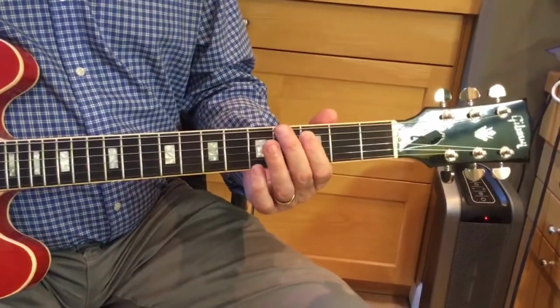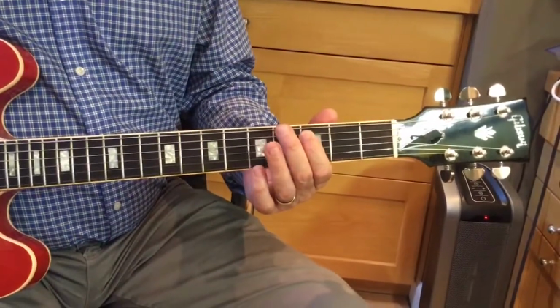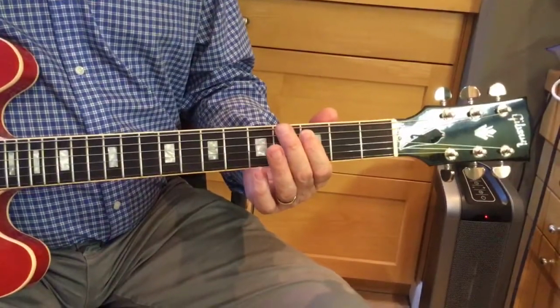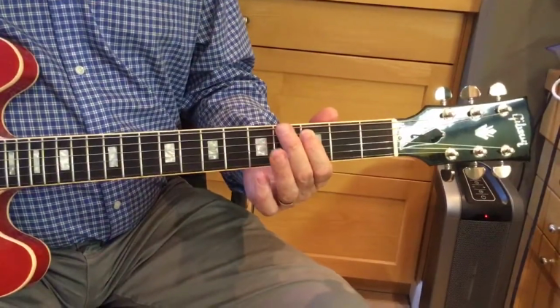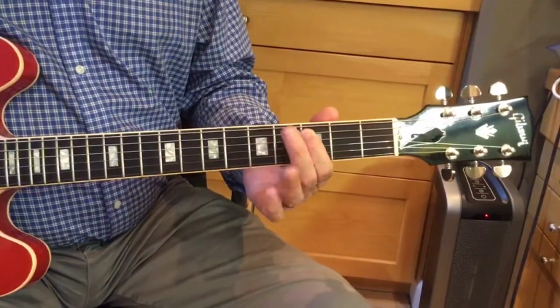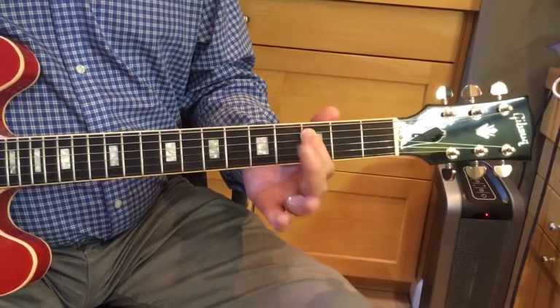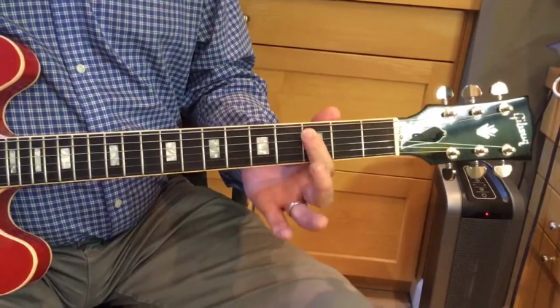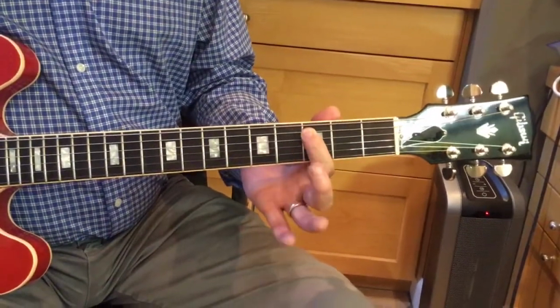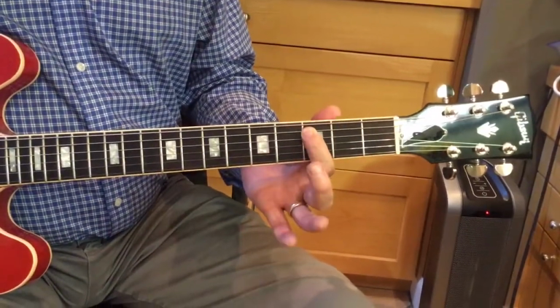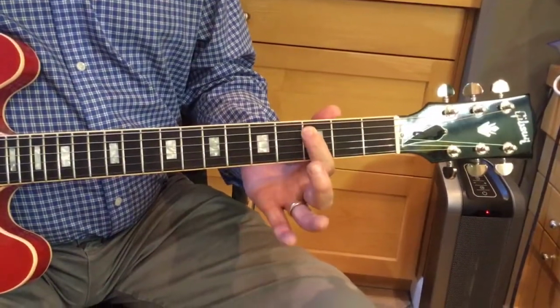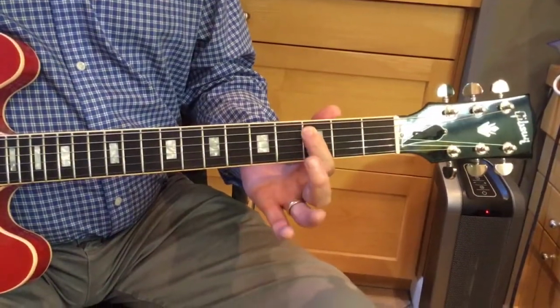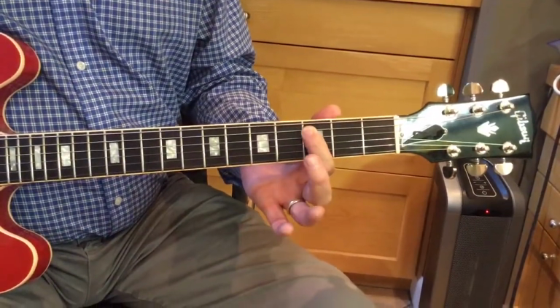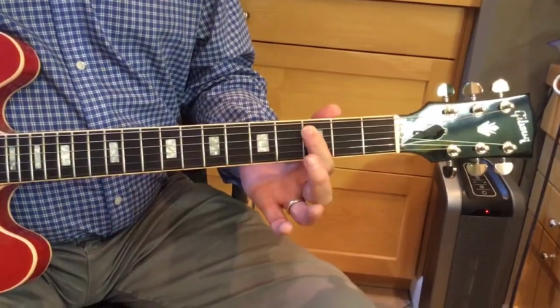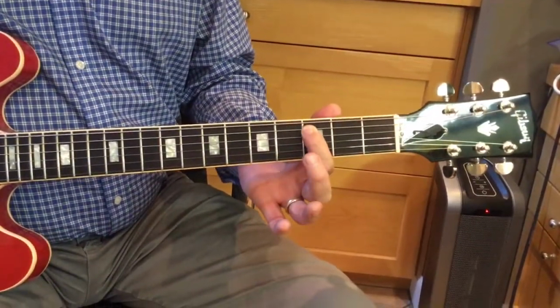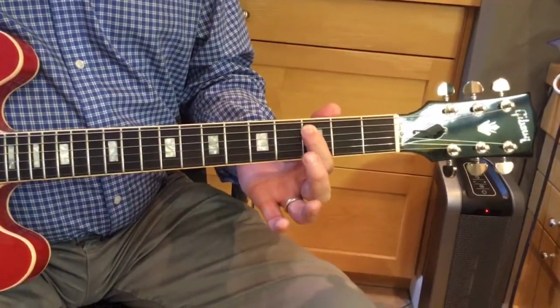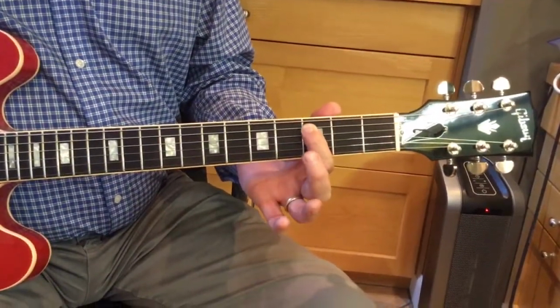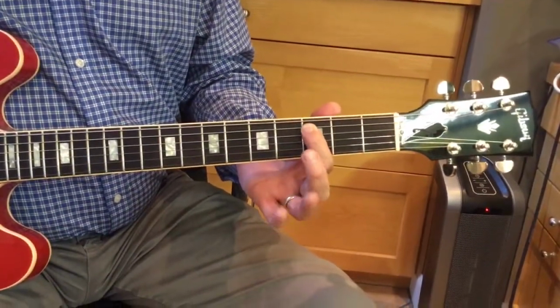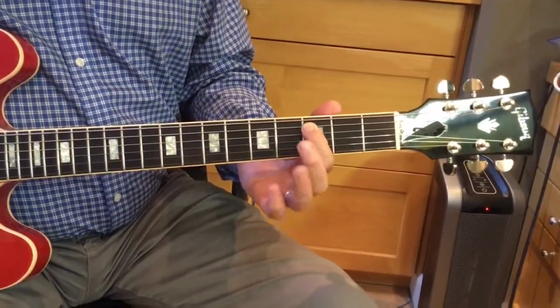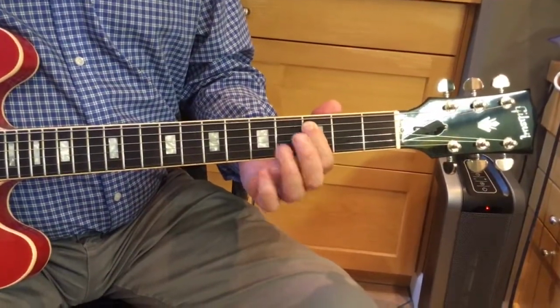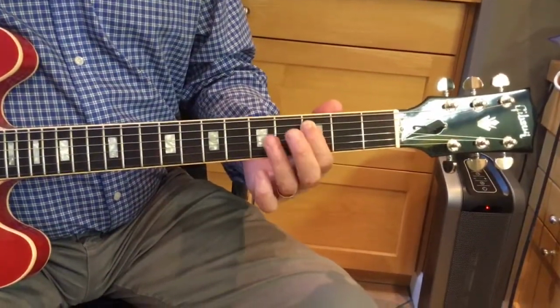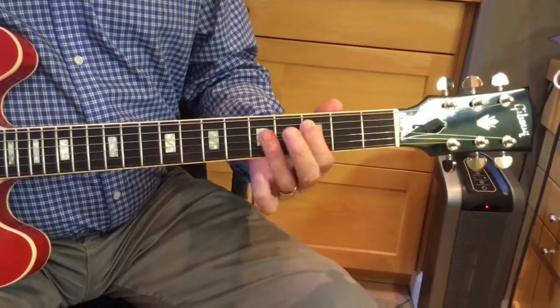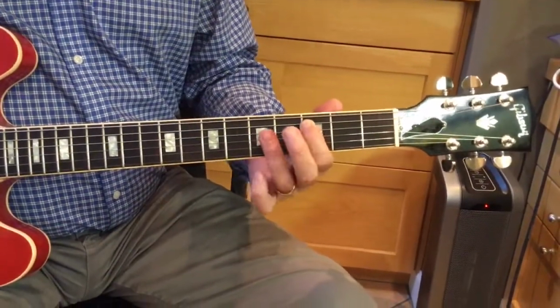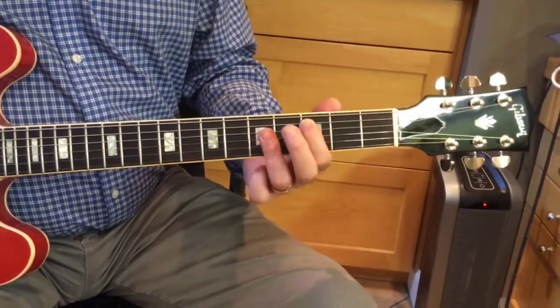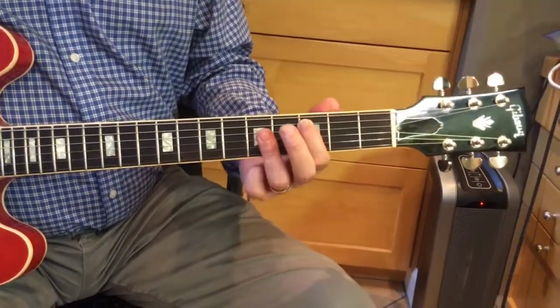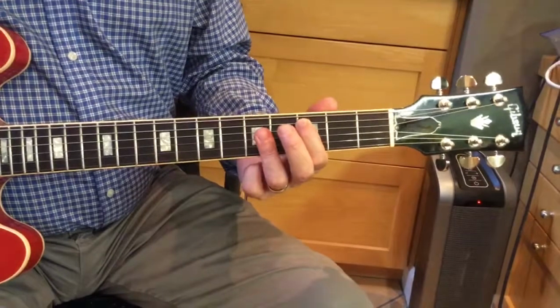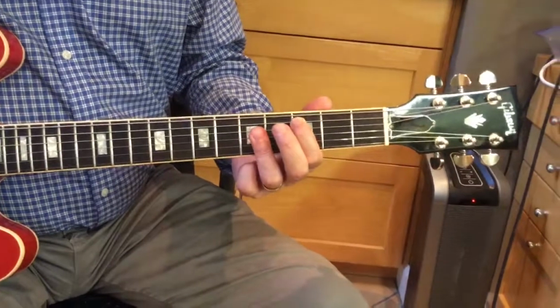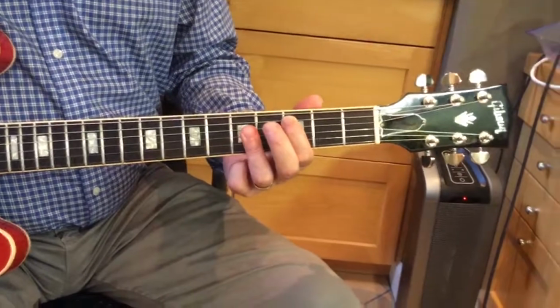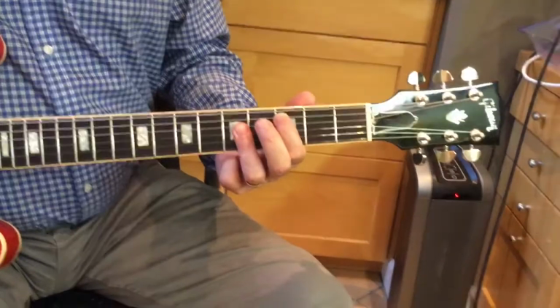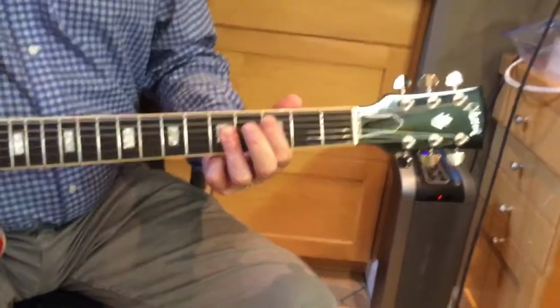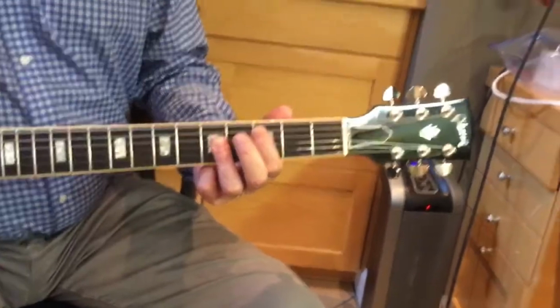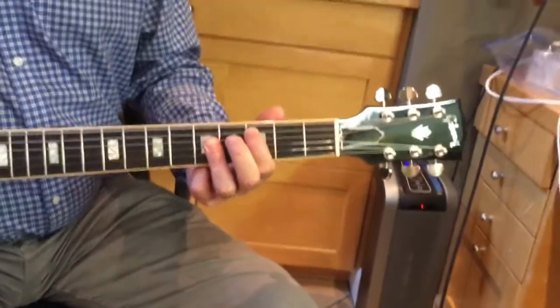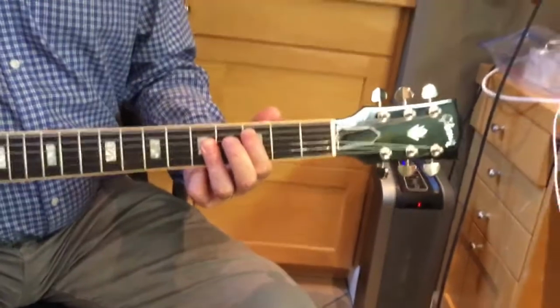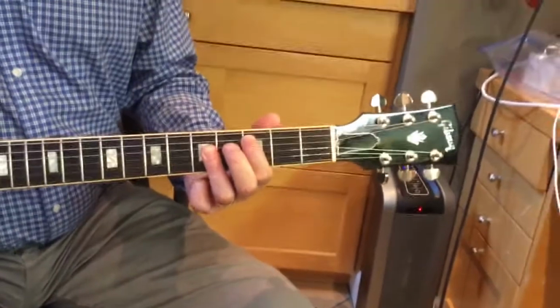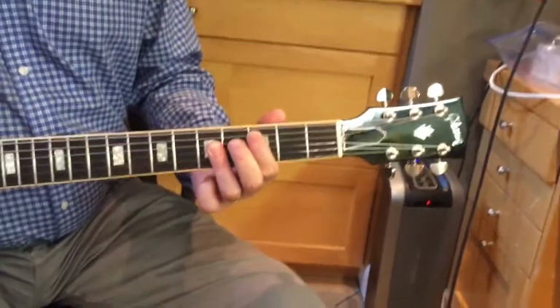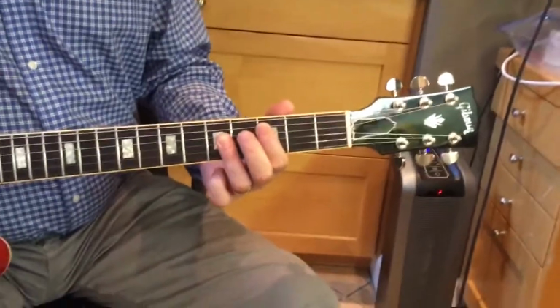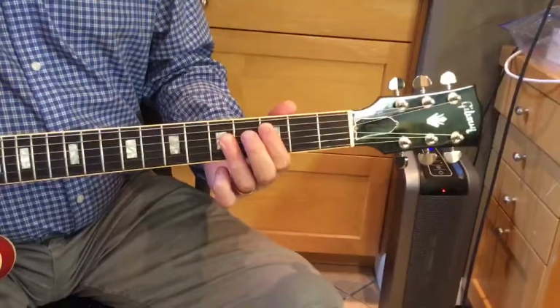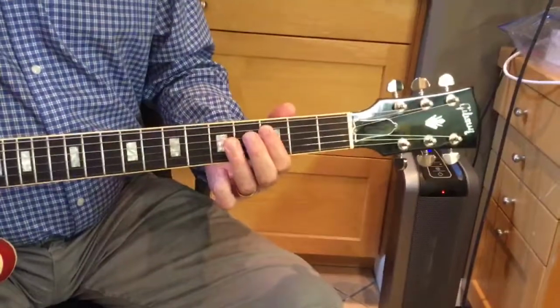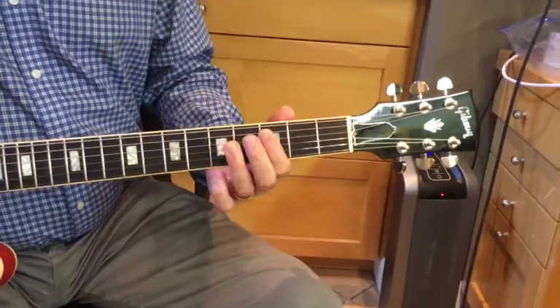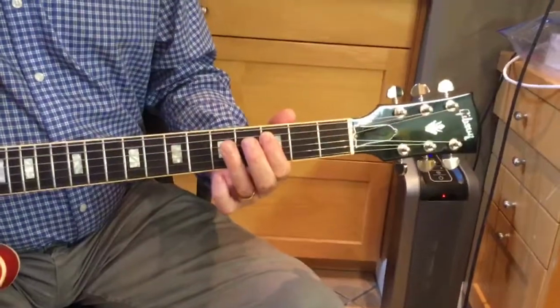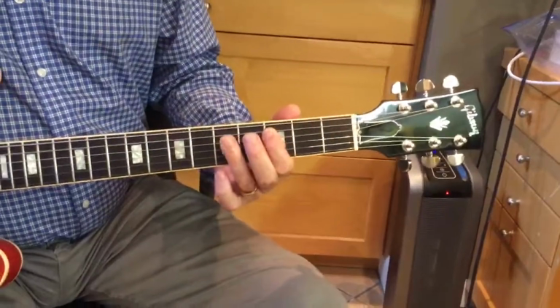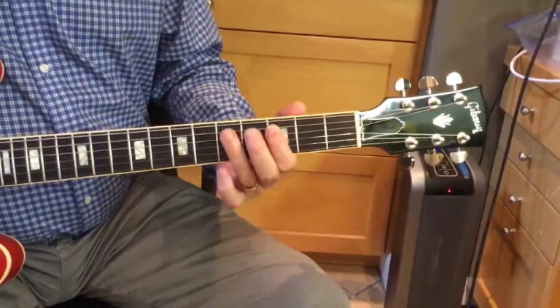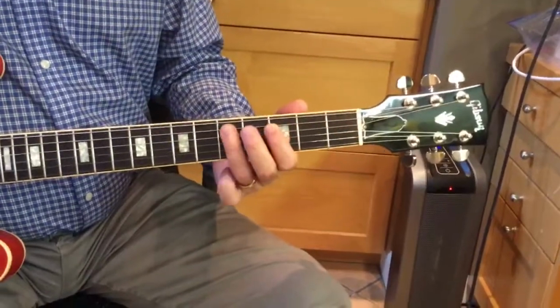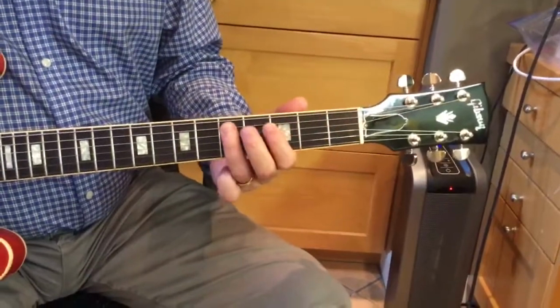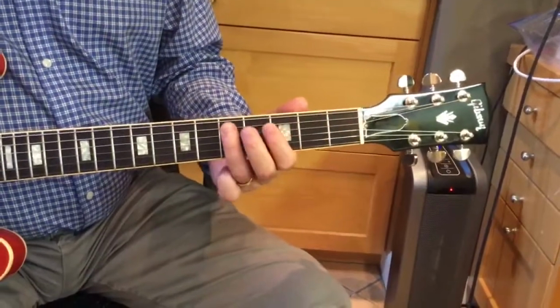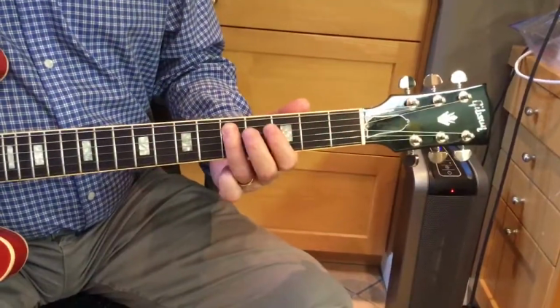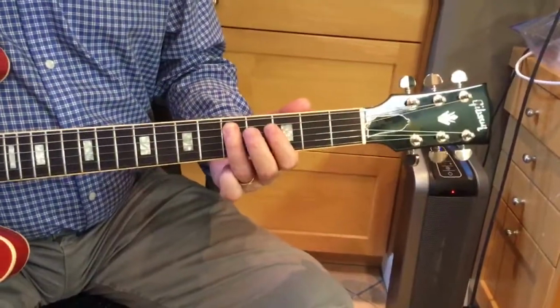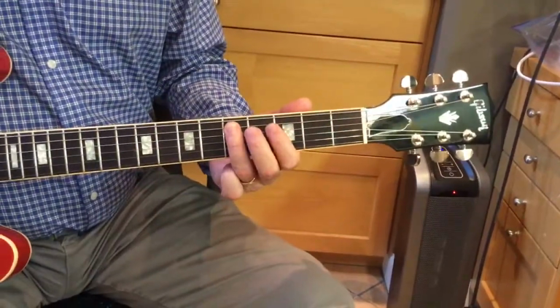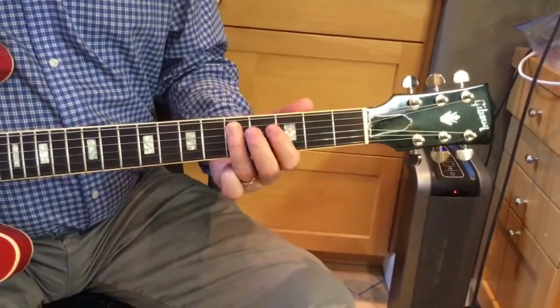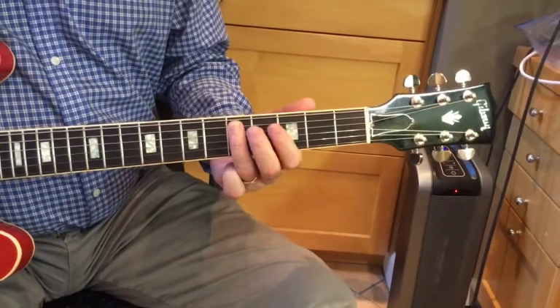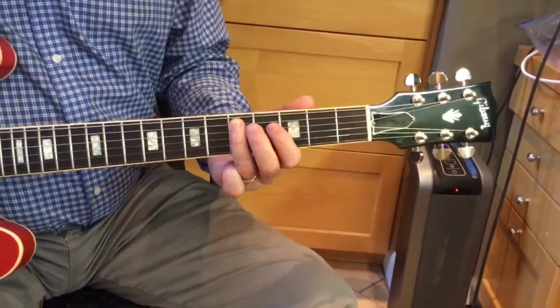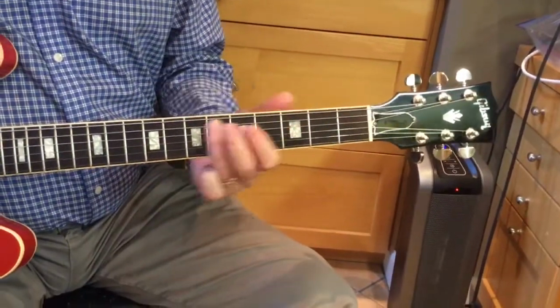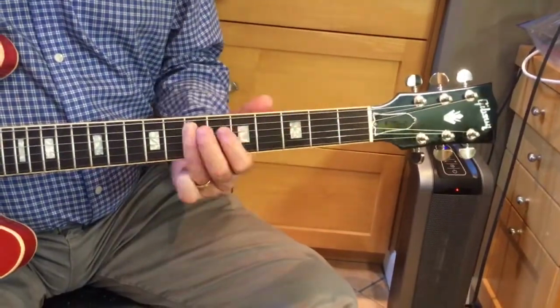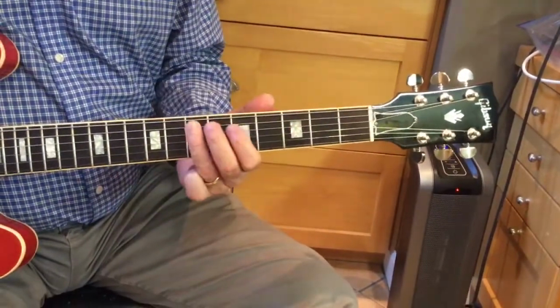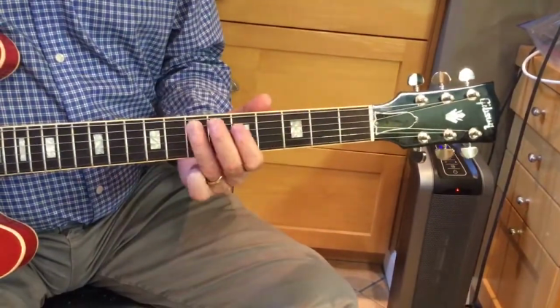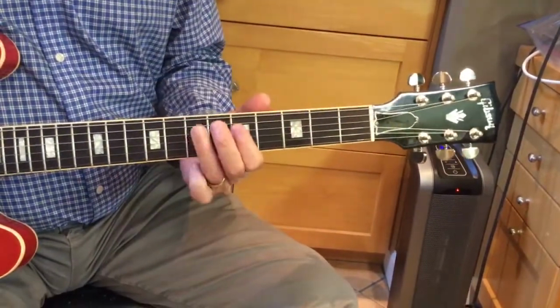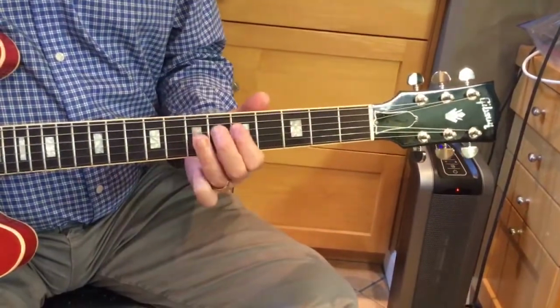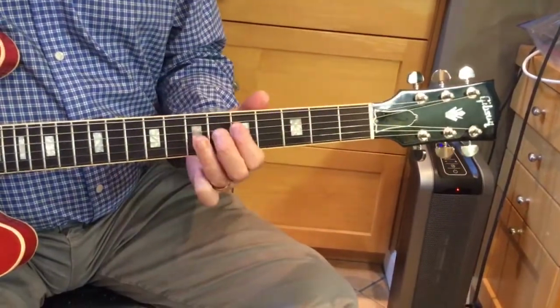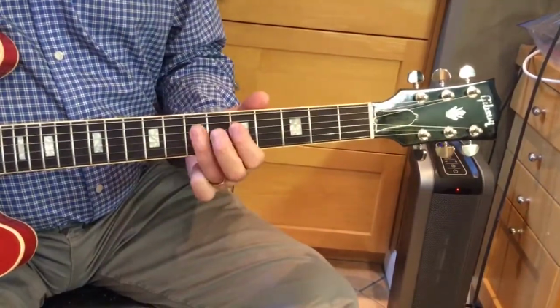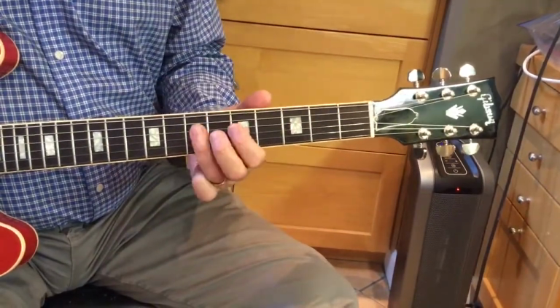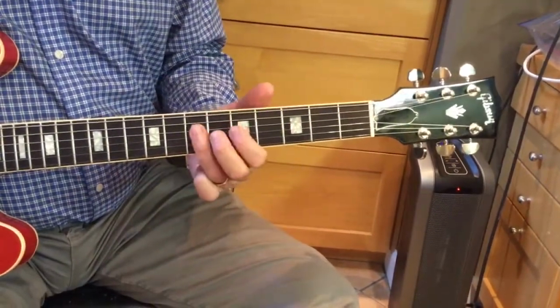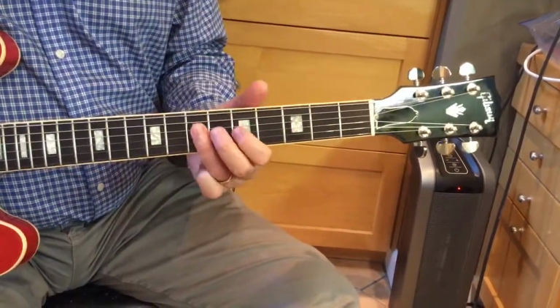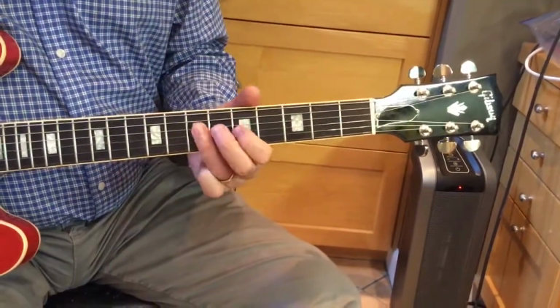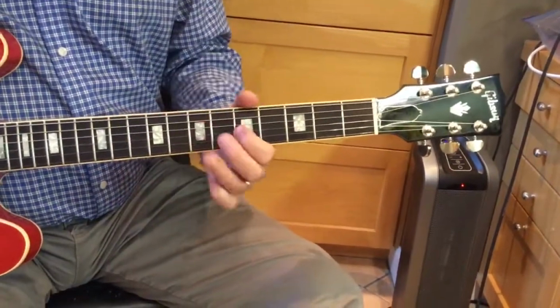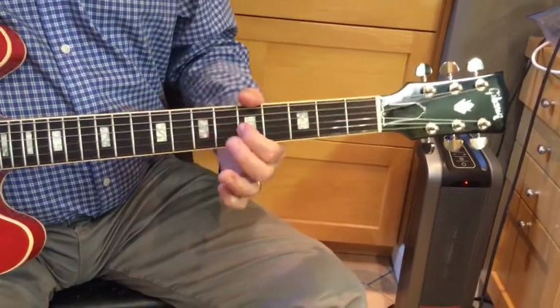First, the 1 is under your index finger for a C chord. Then we have a 1, 2, 3, 5, 6, 1.